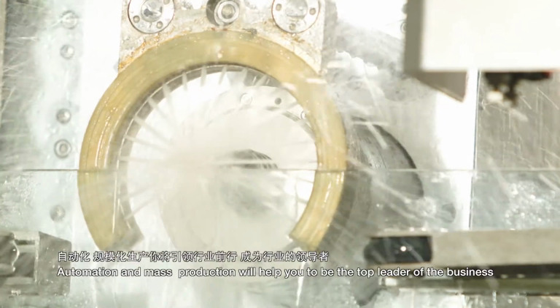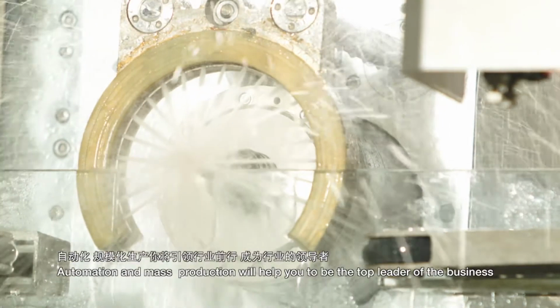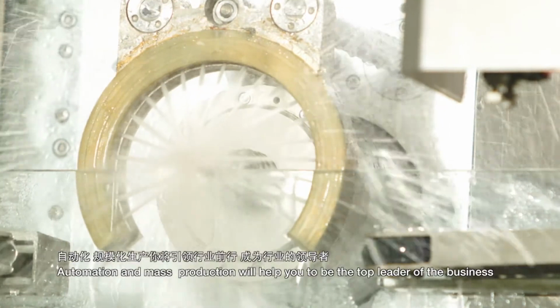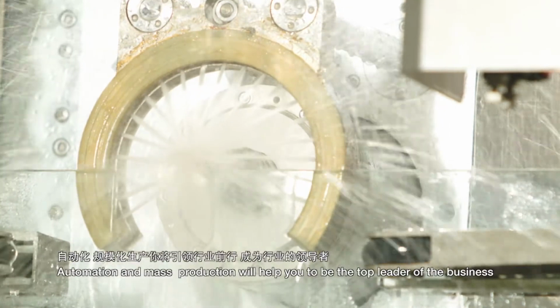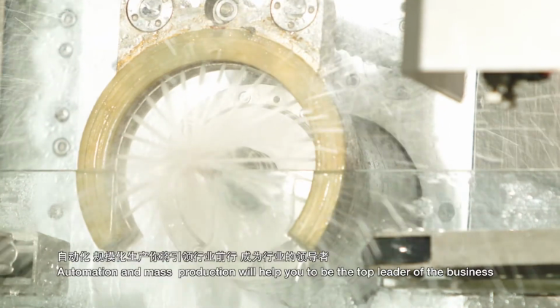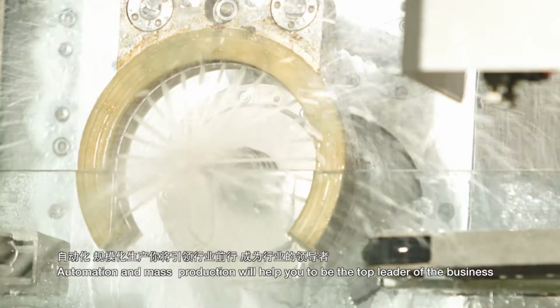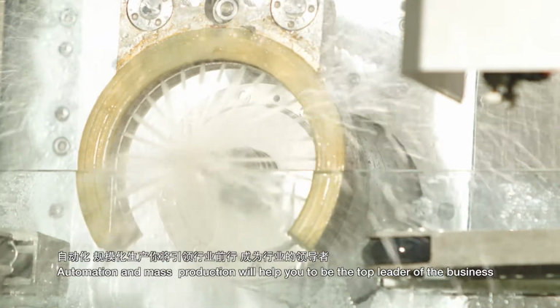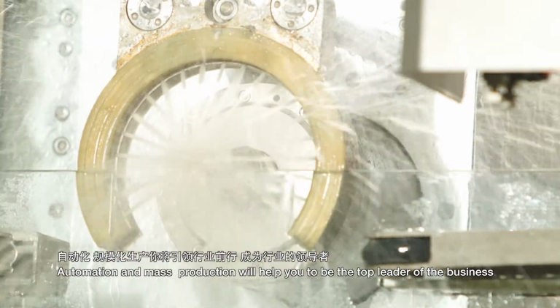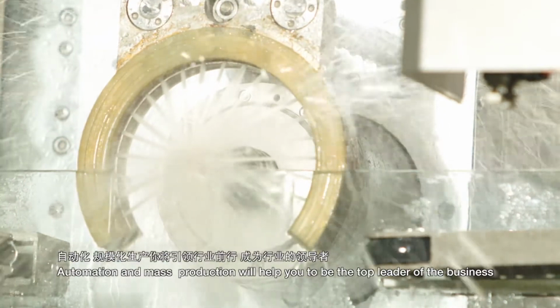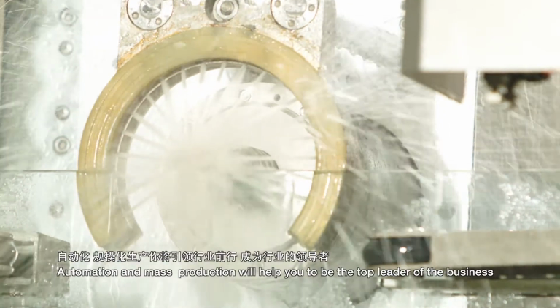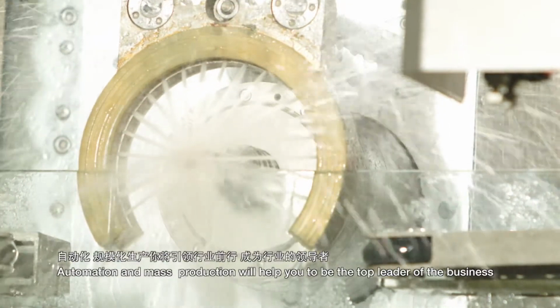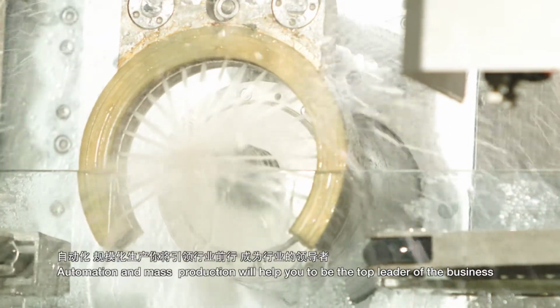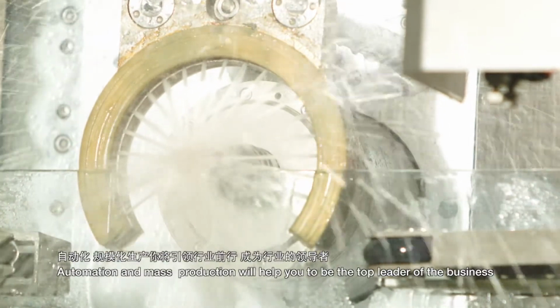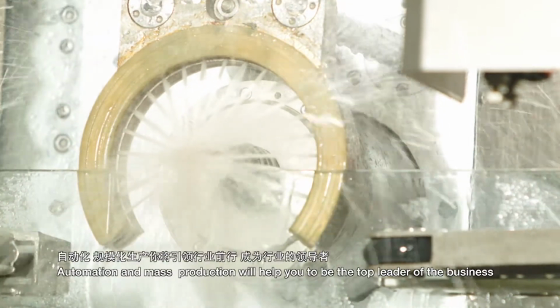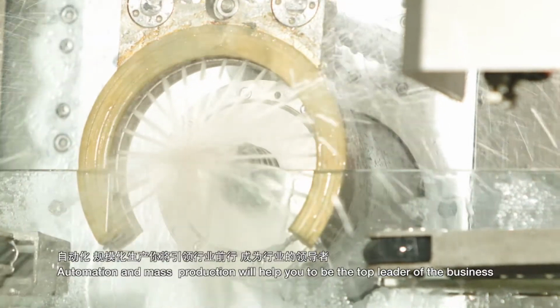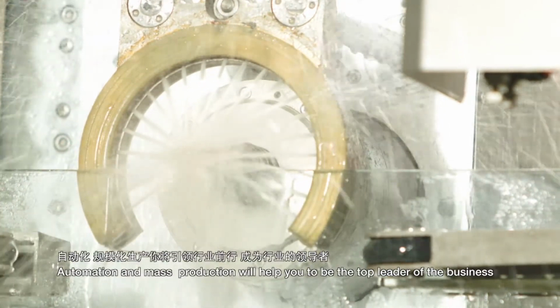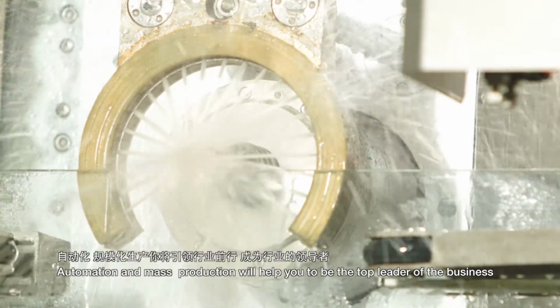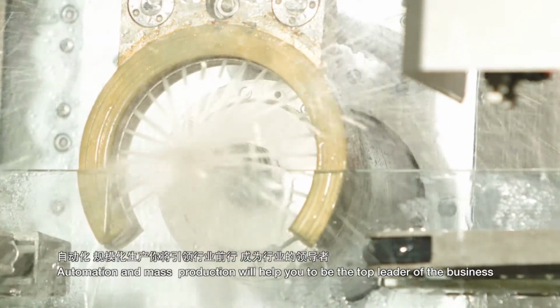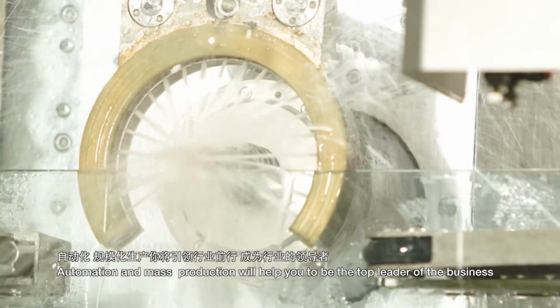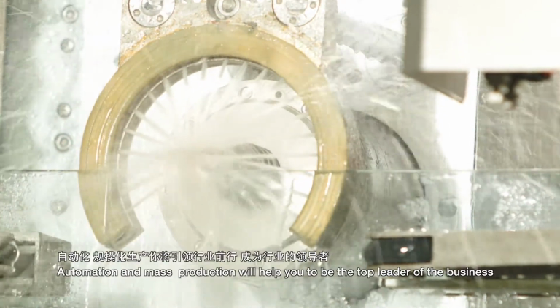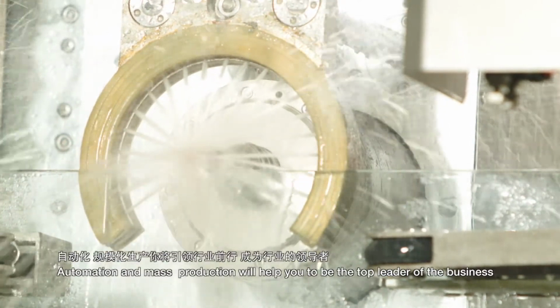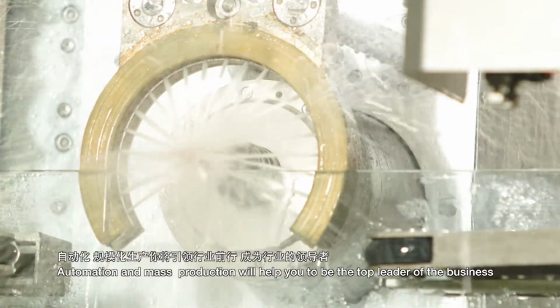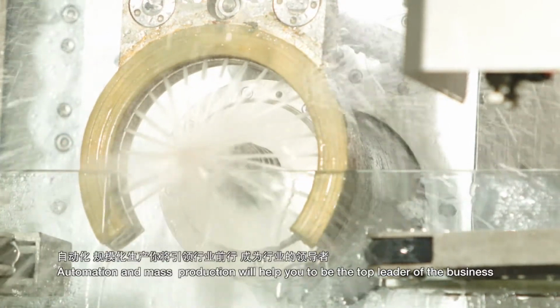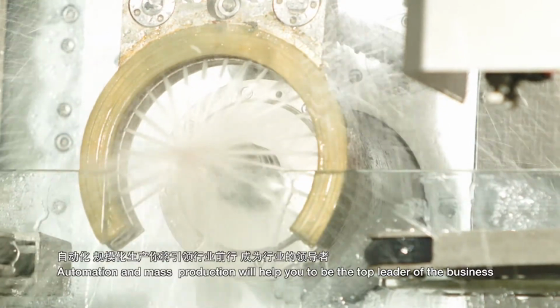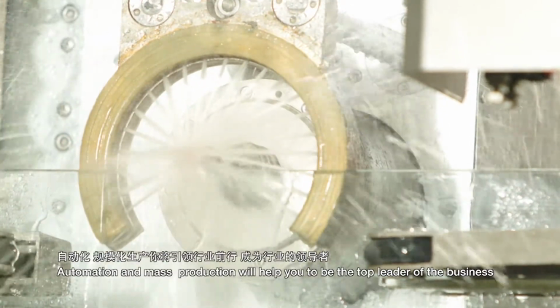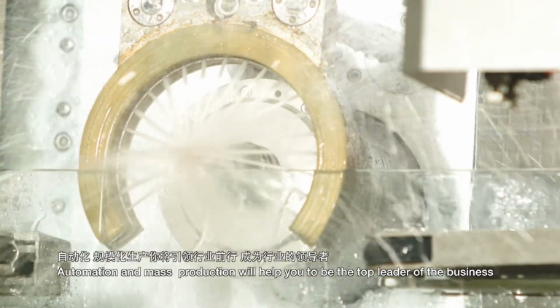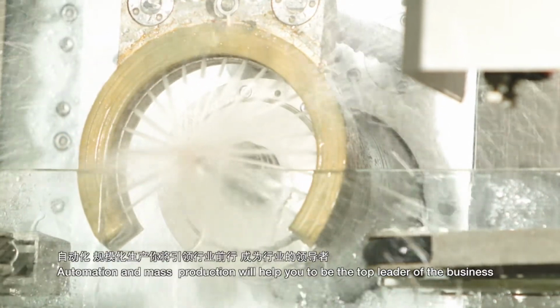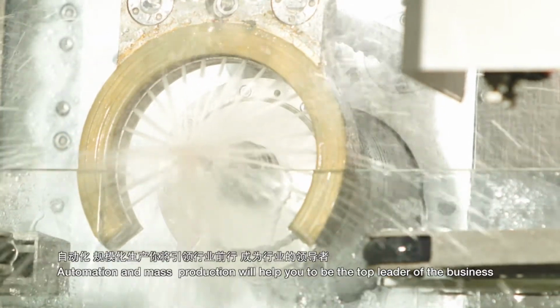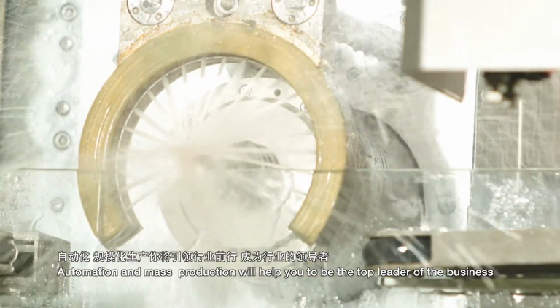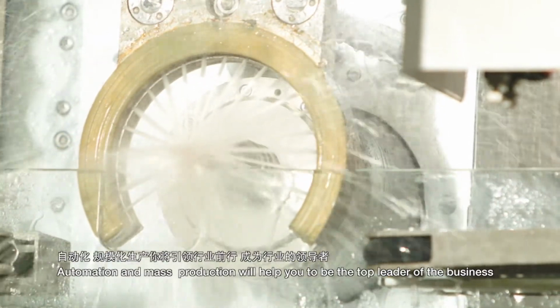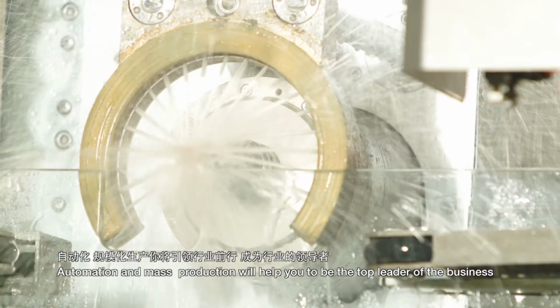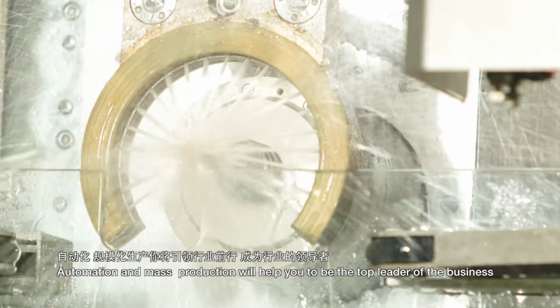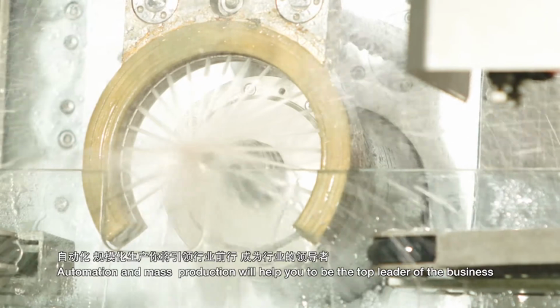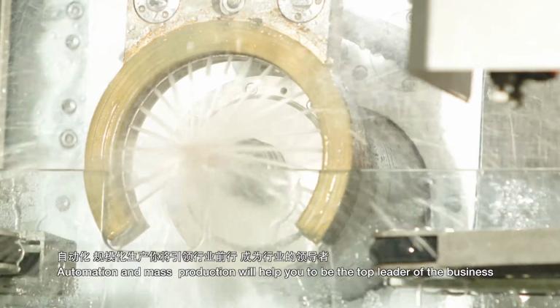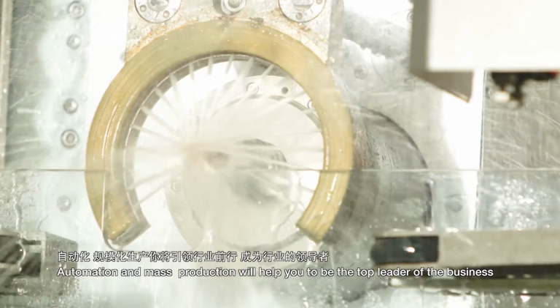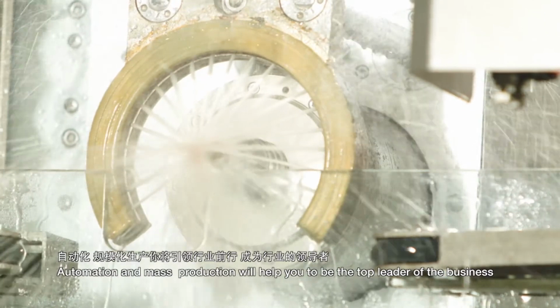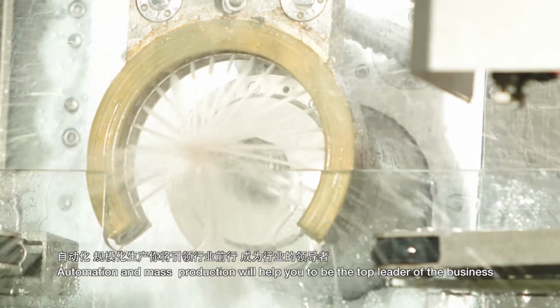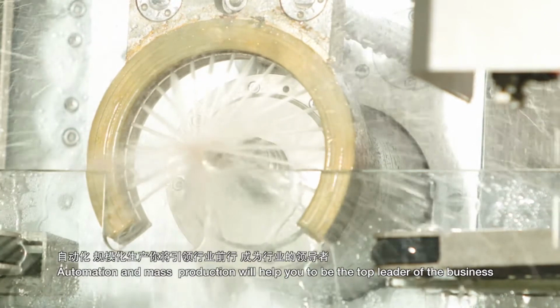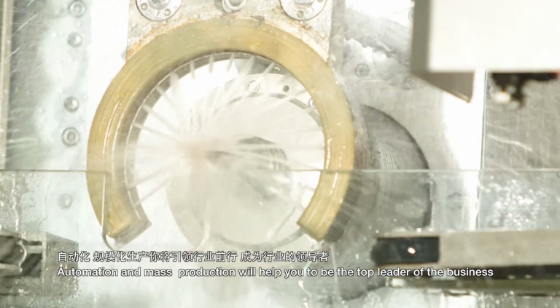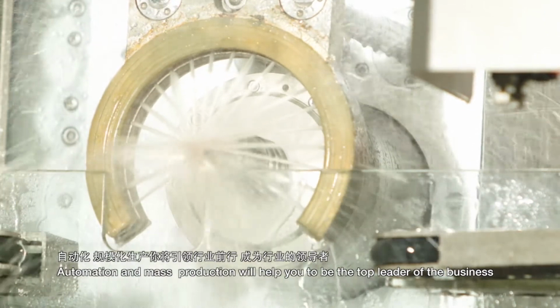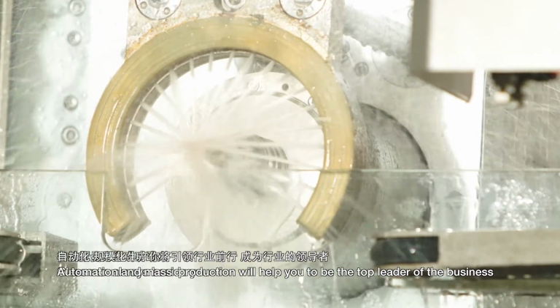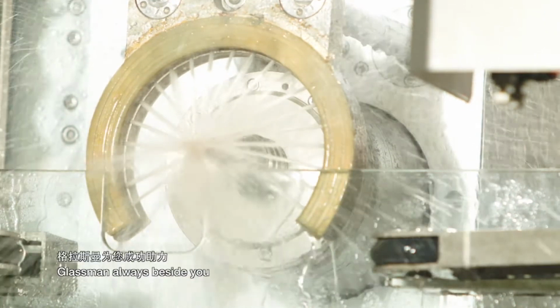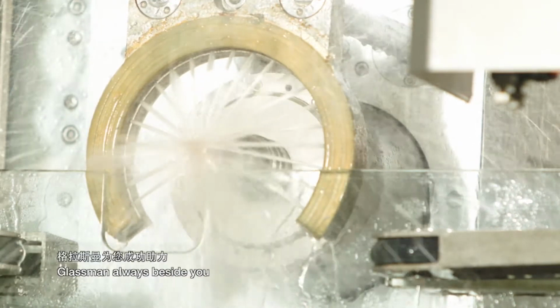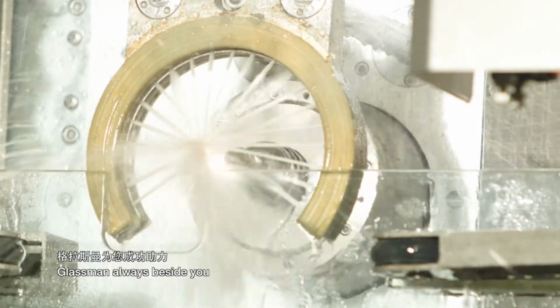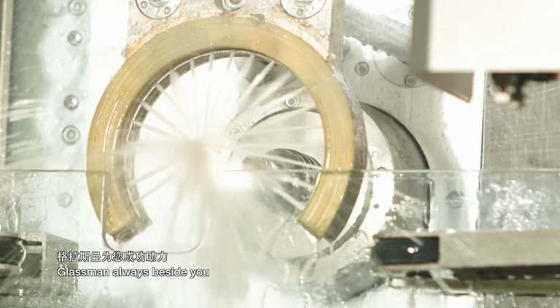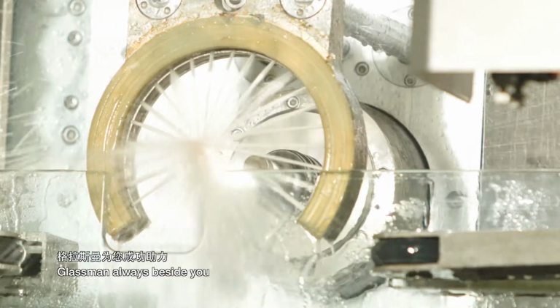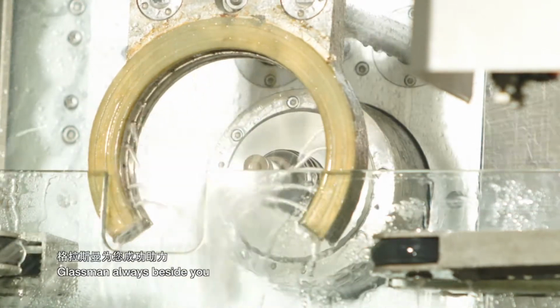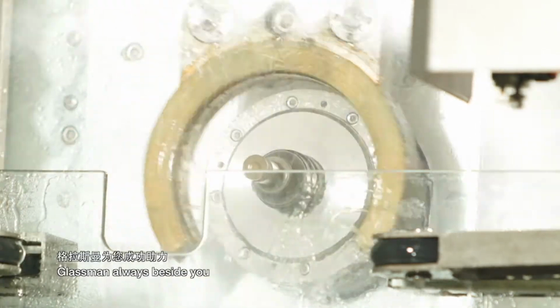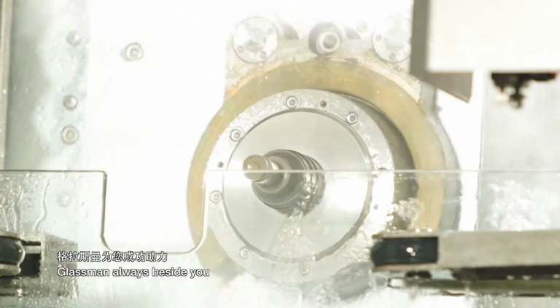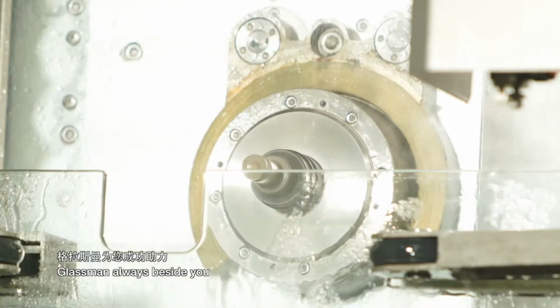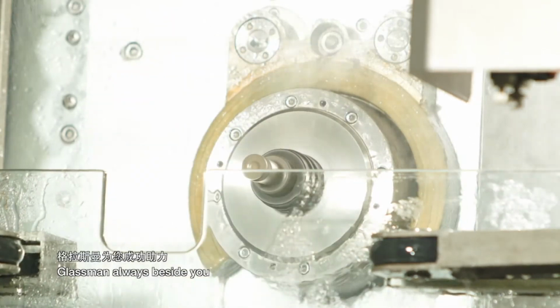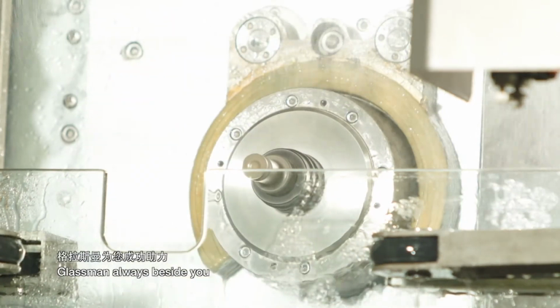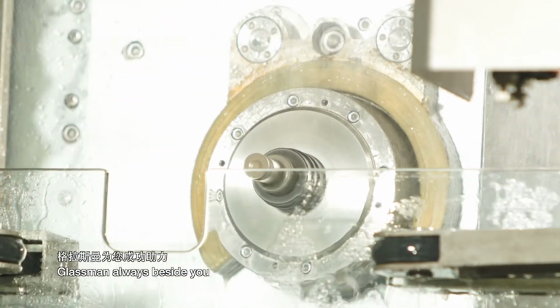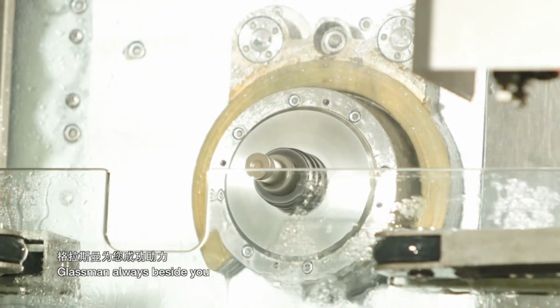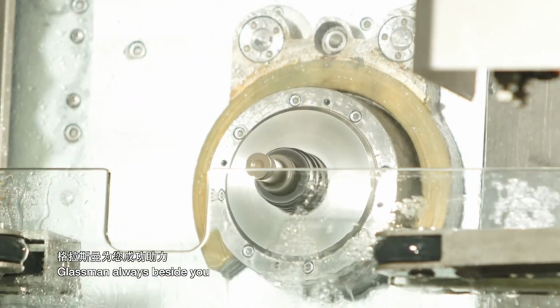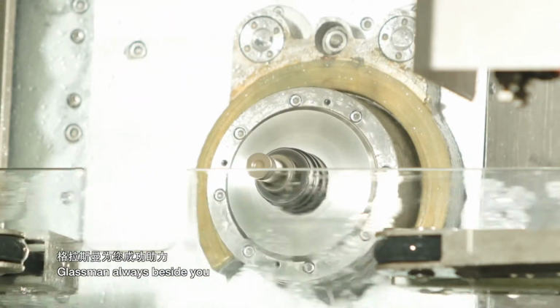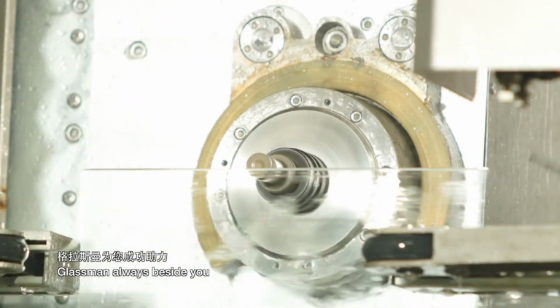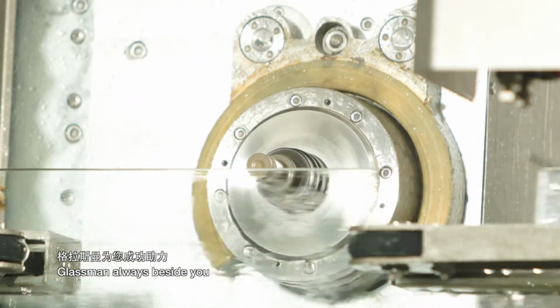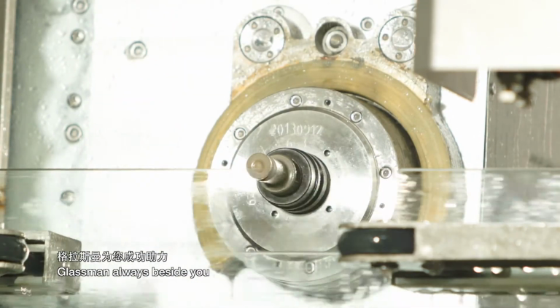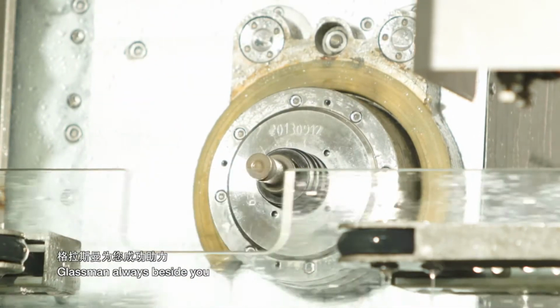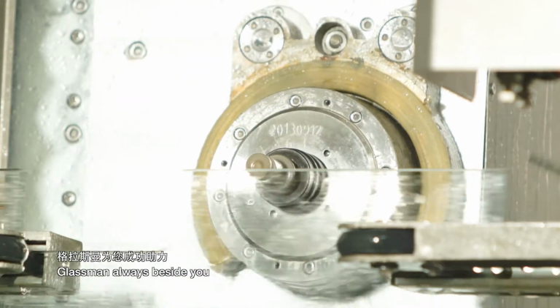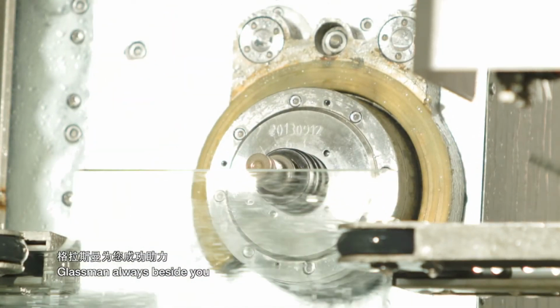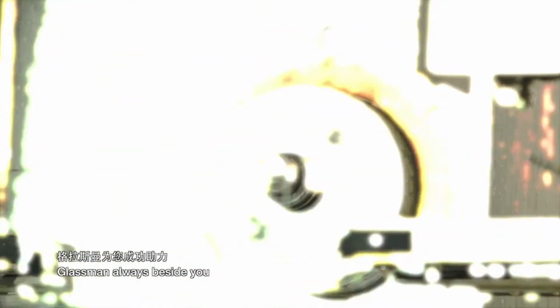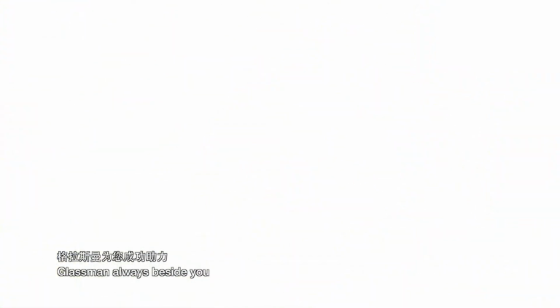Automation and mass production will help you become the top leader of the business. Glassman — always beside you.